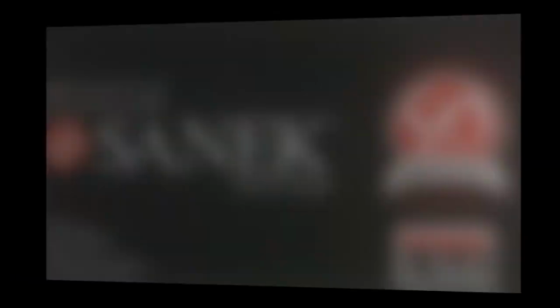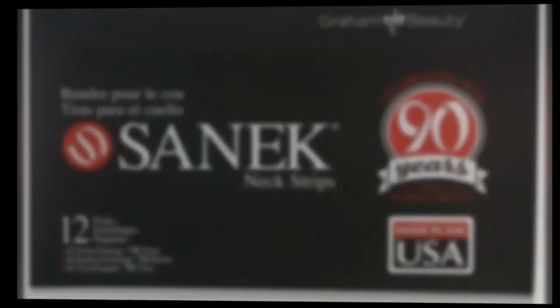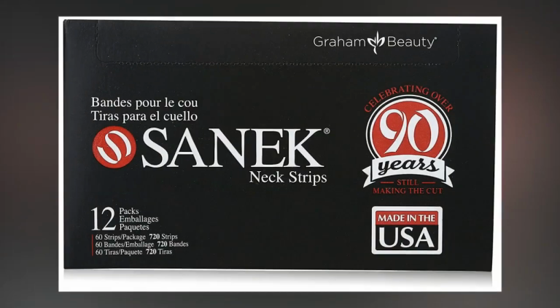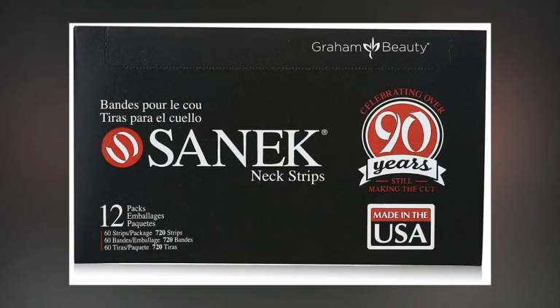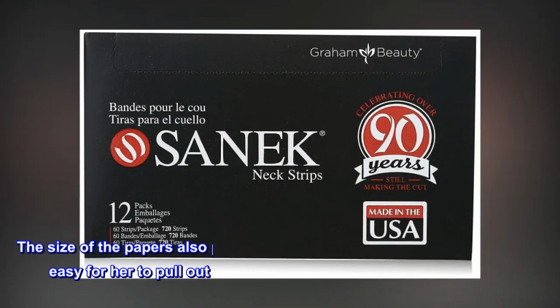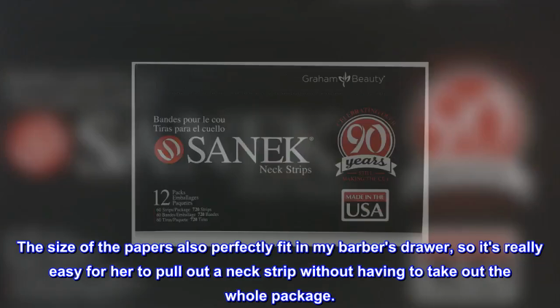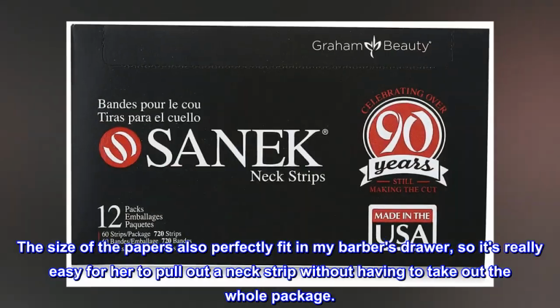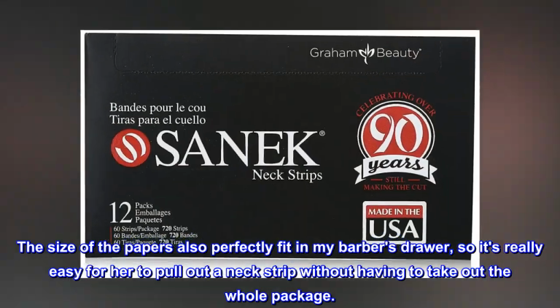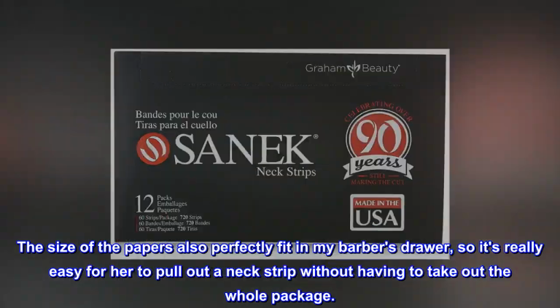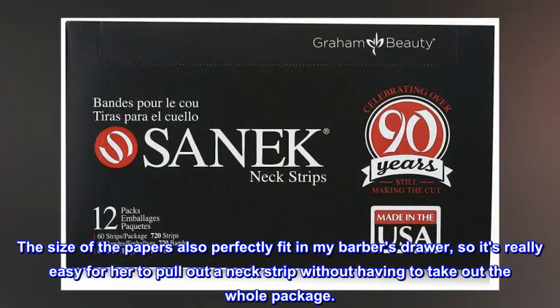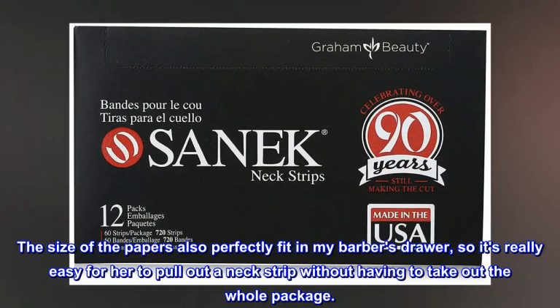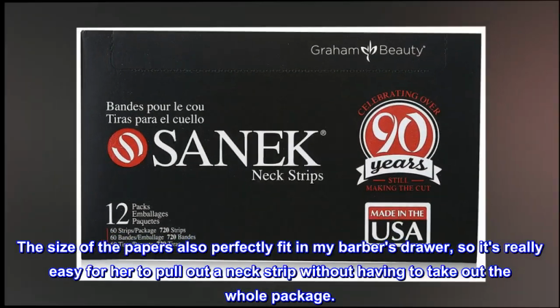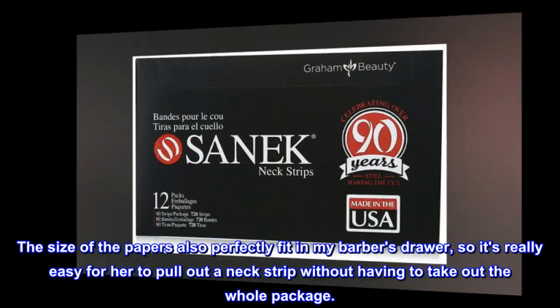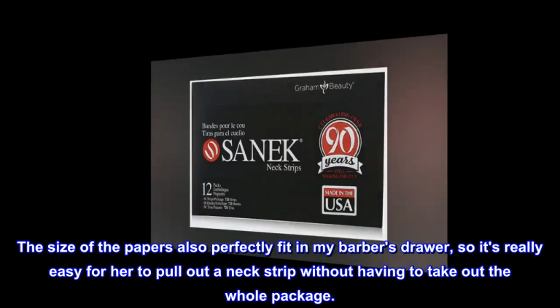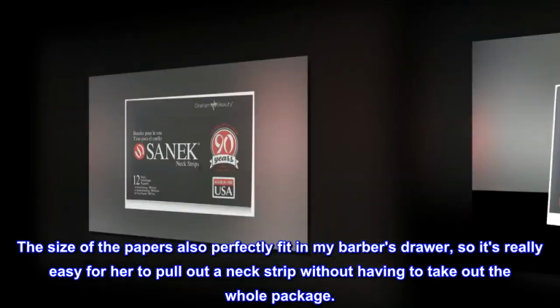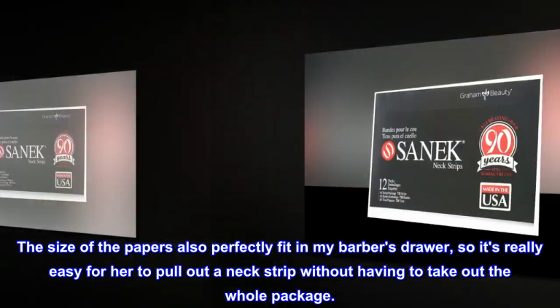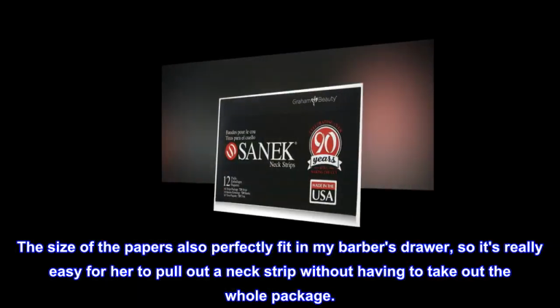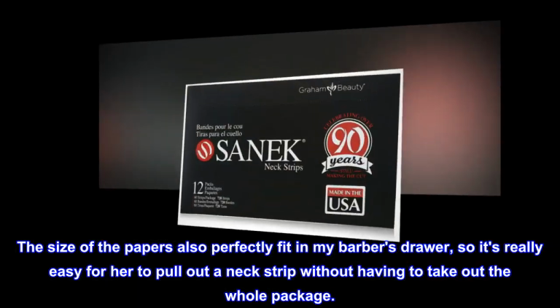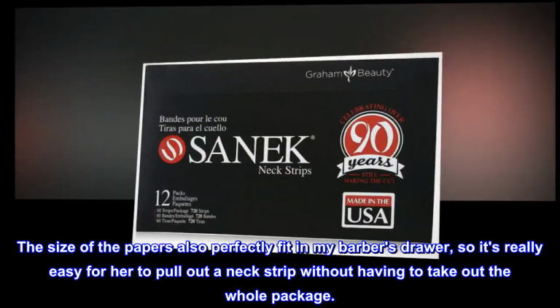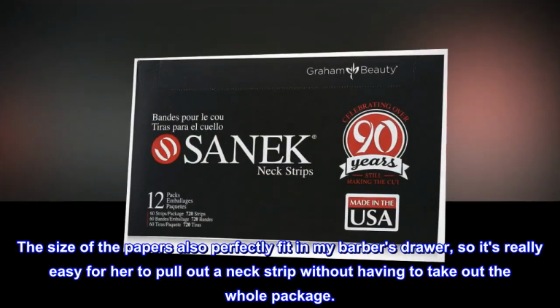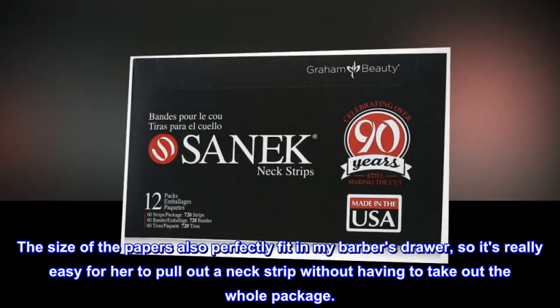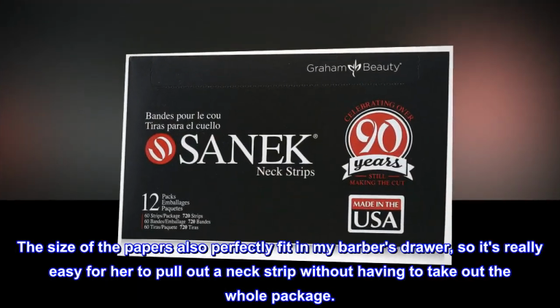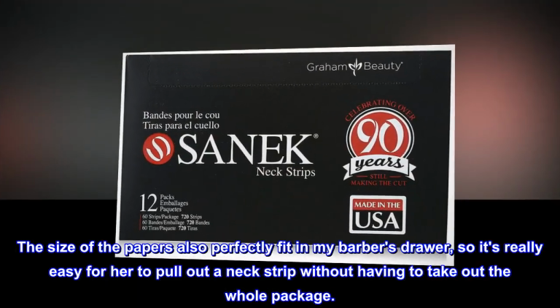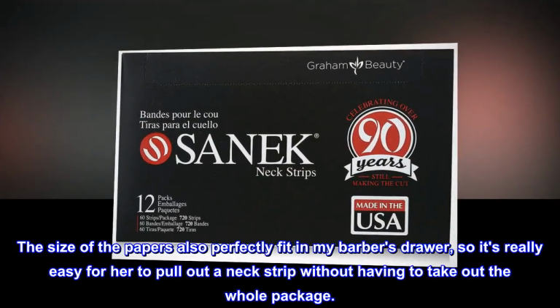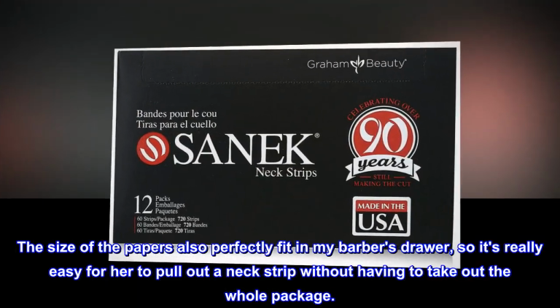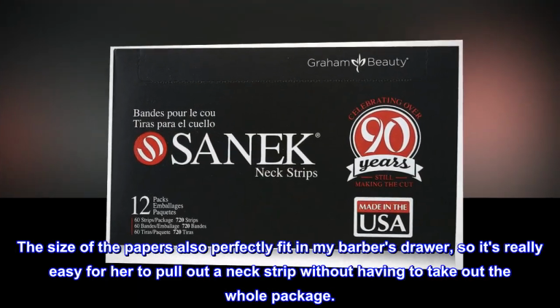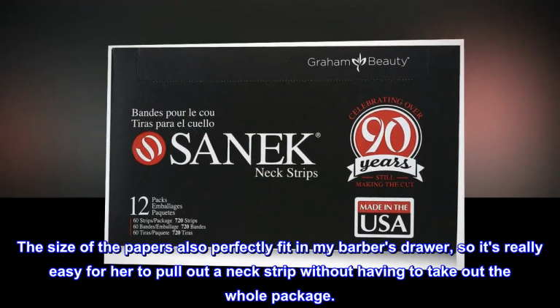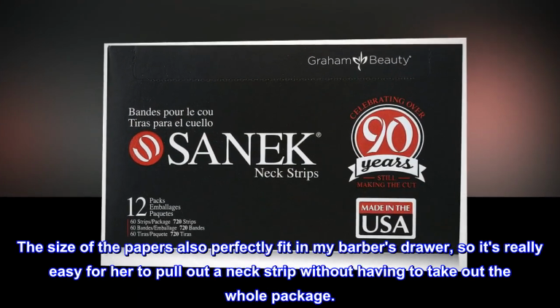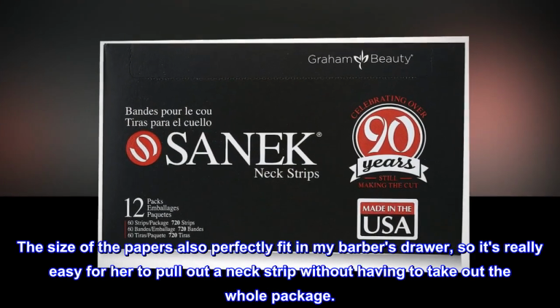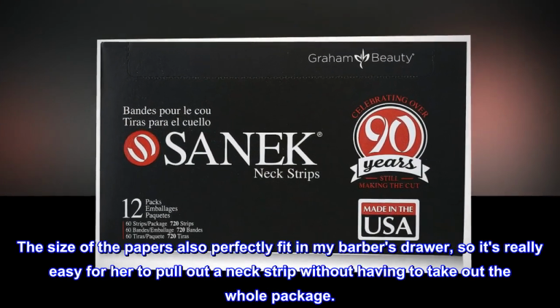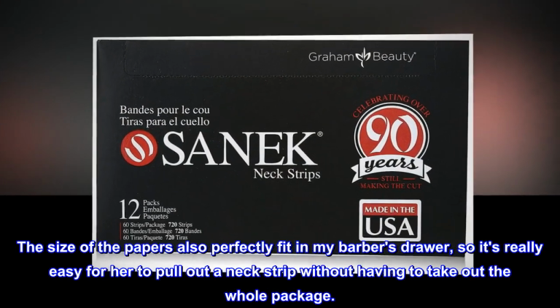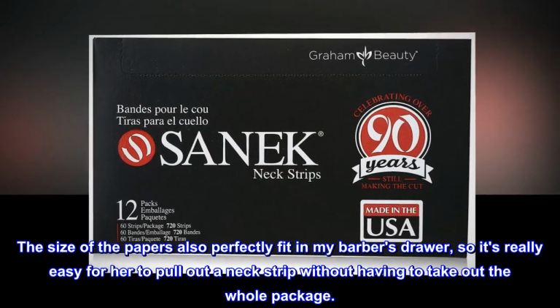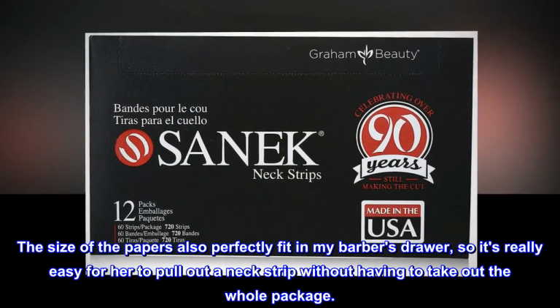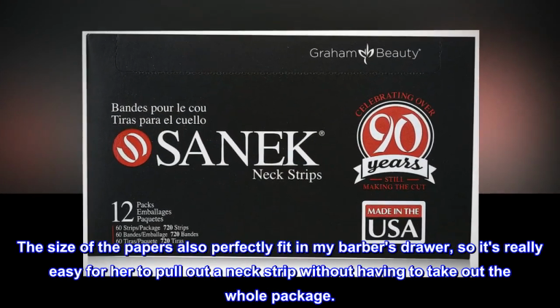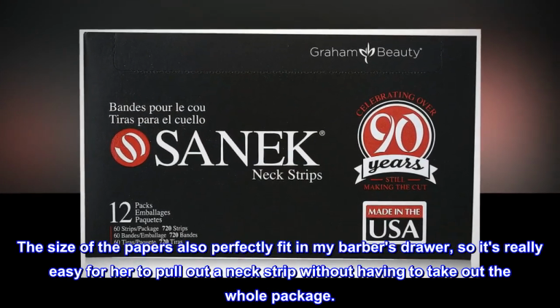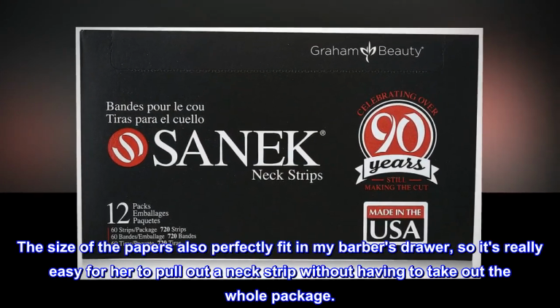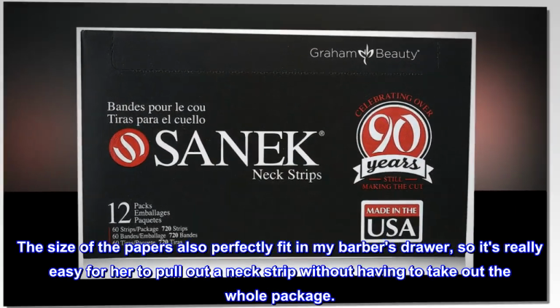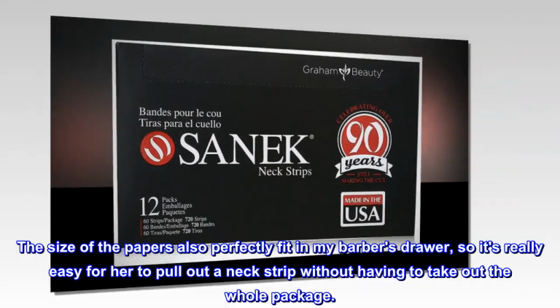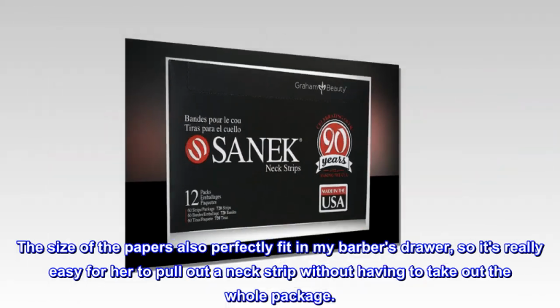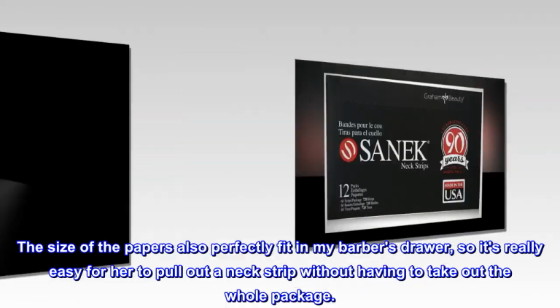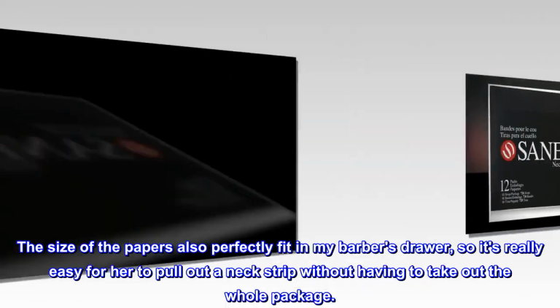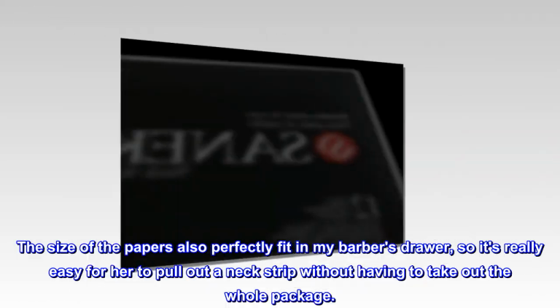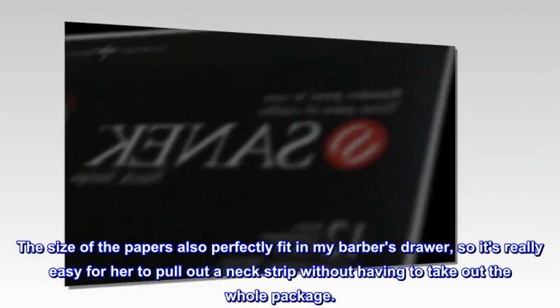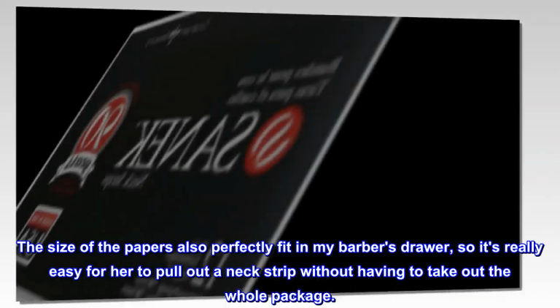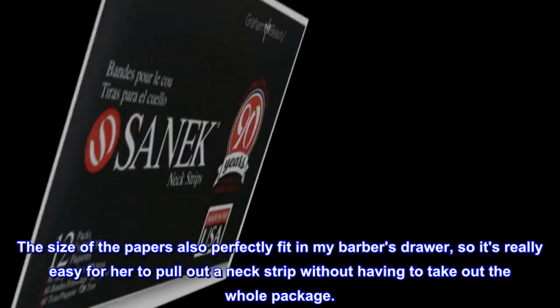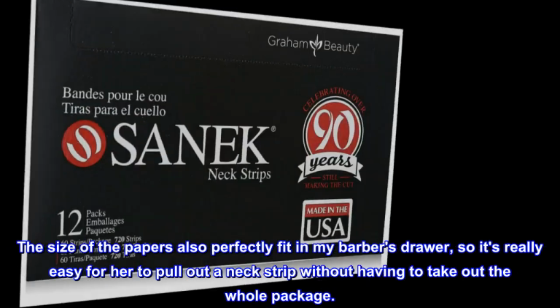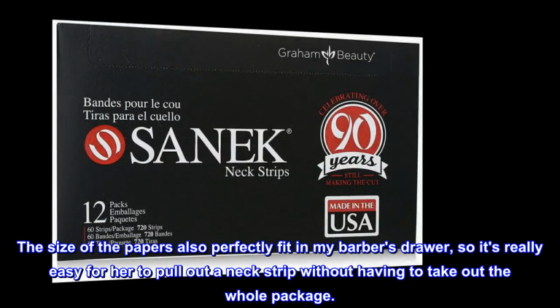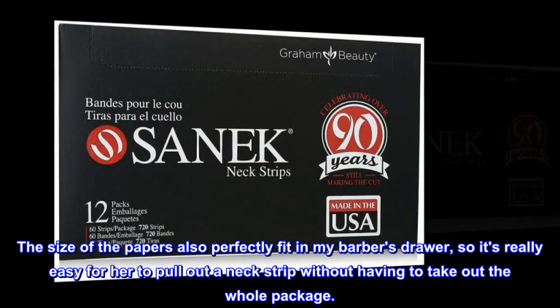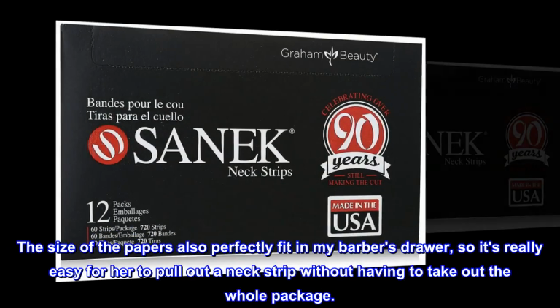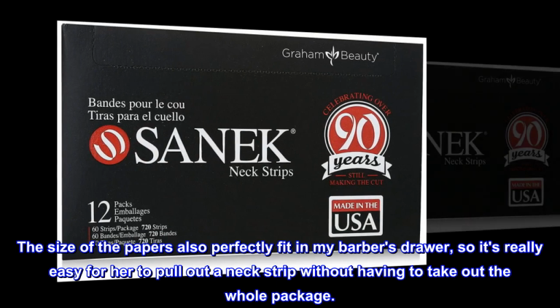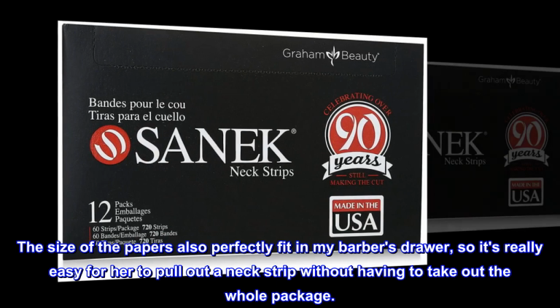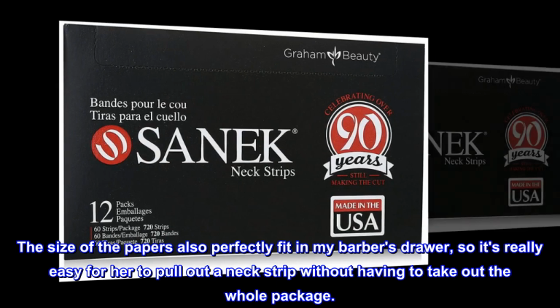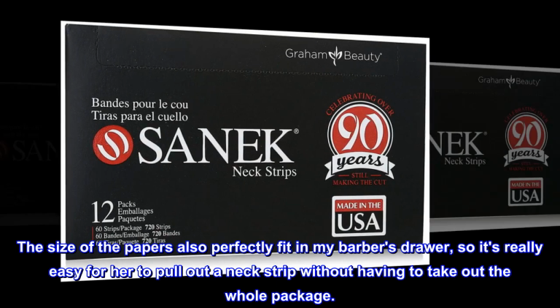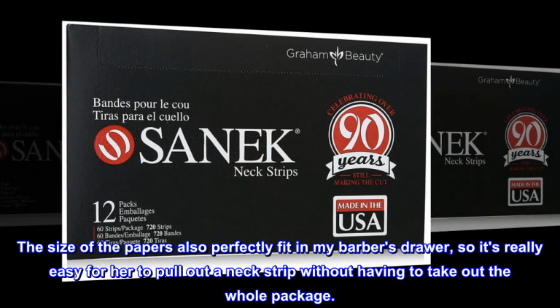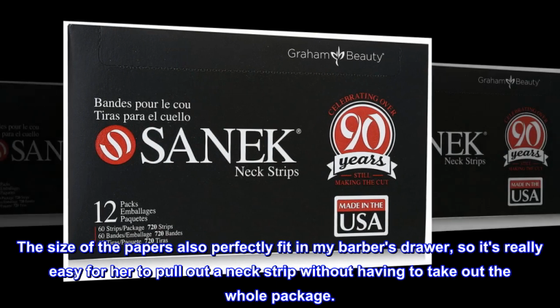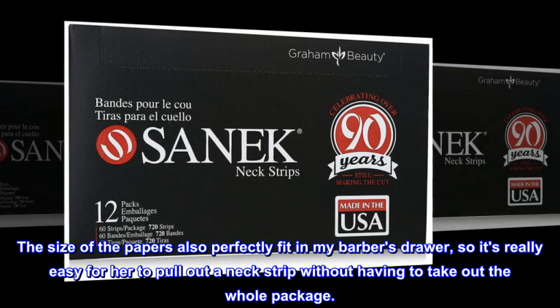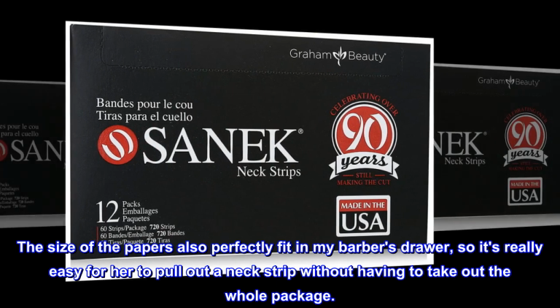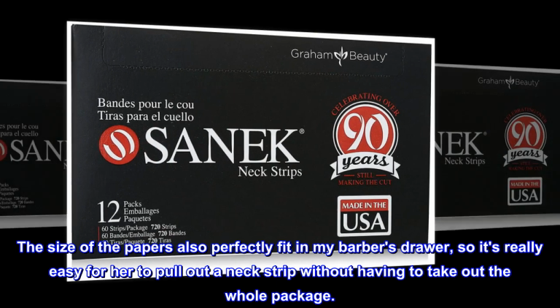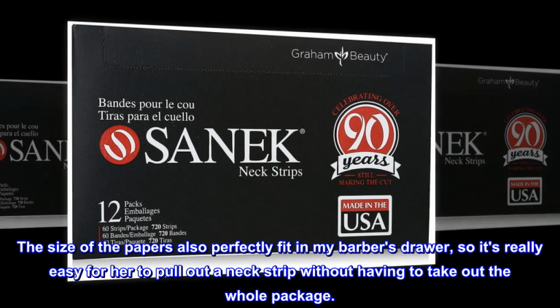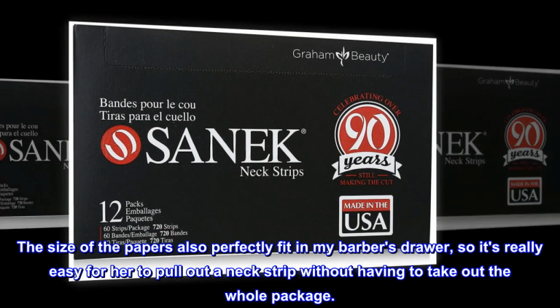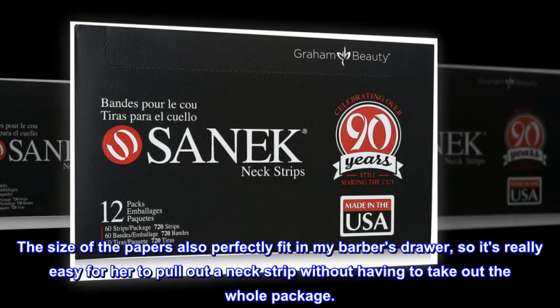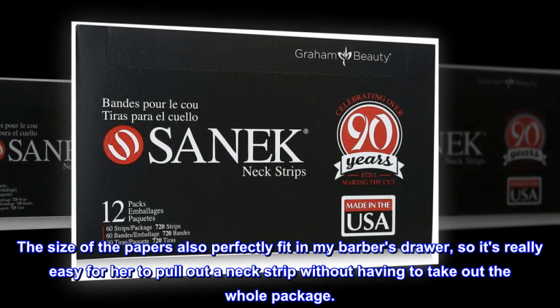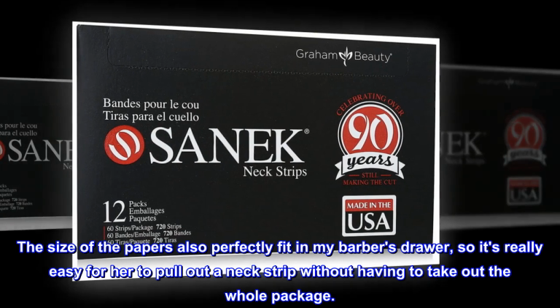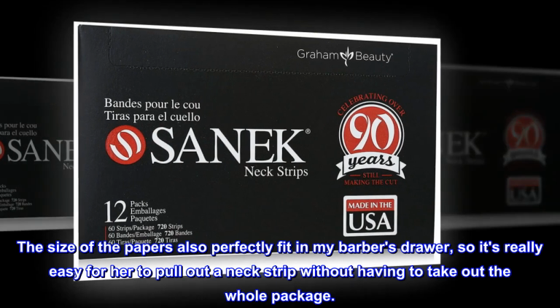The size of the paper is also perfectly fit in my barber's drawer, so it's really easy for her to pull out a neck strip without having to take out the whole package.